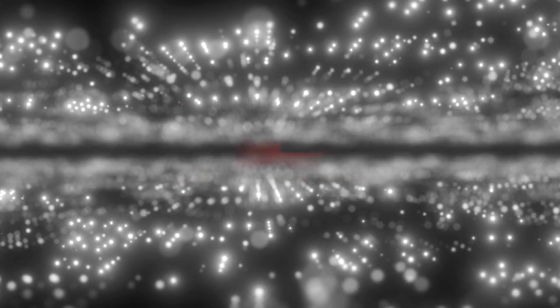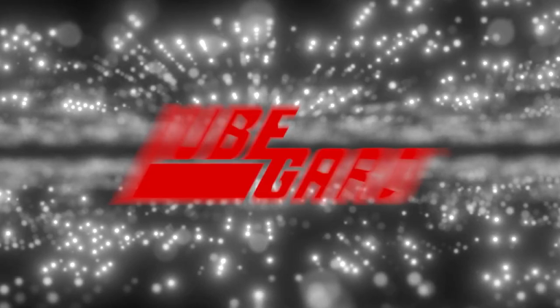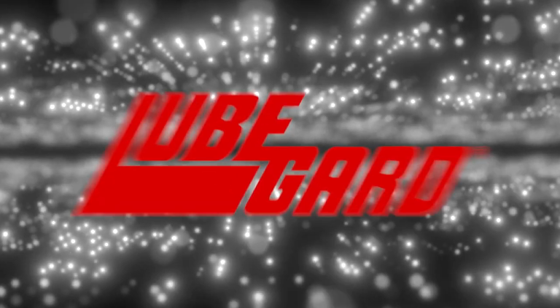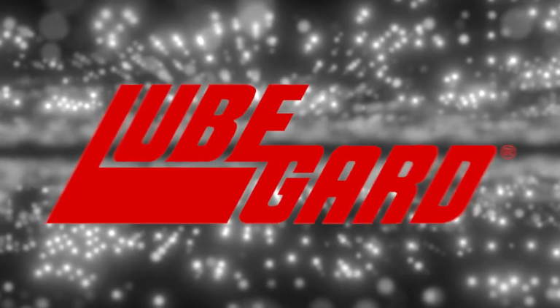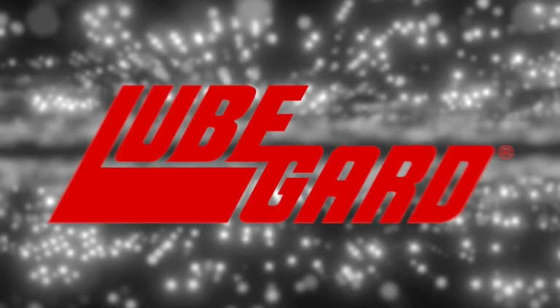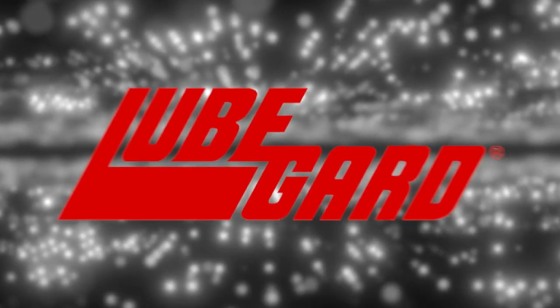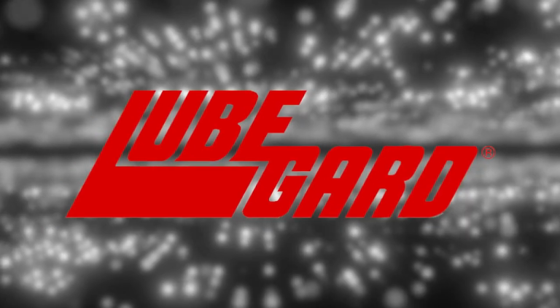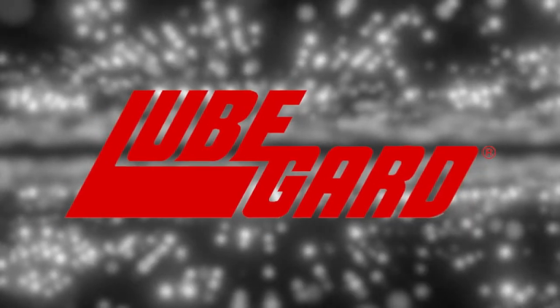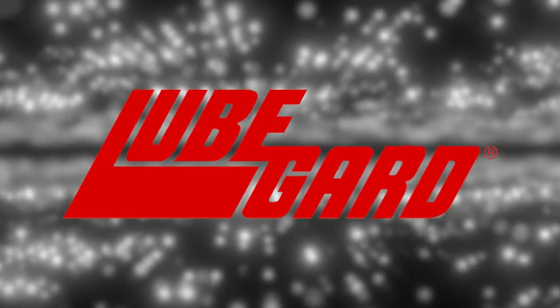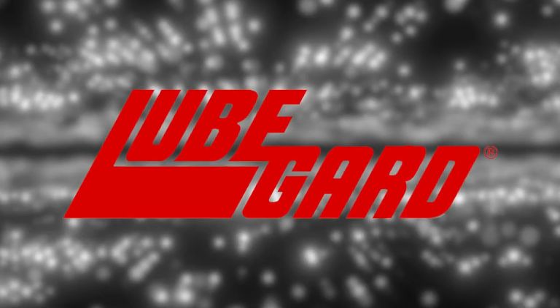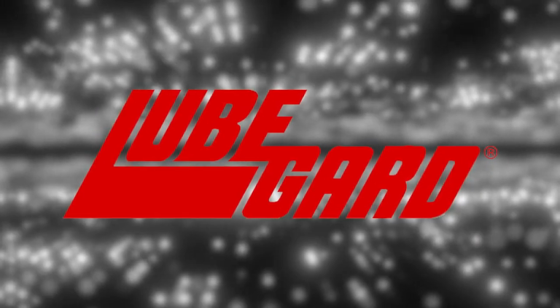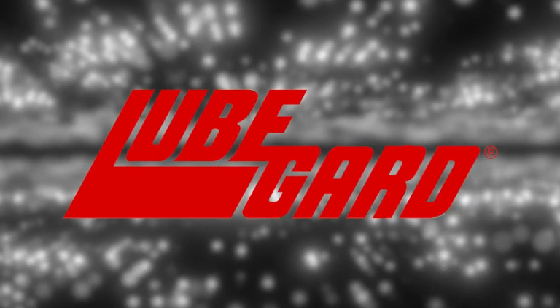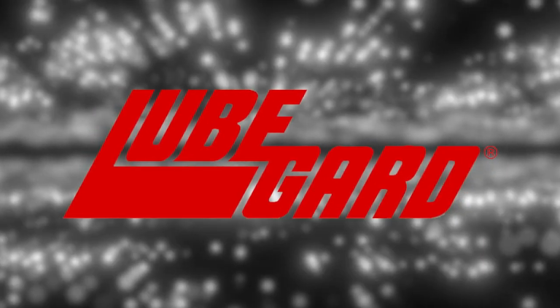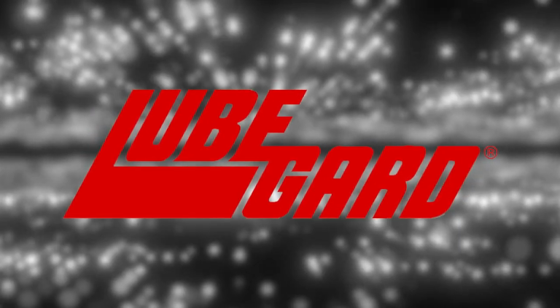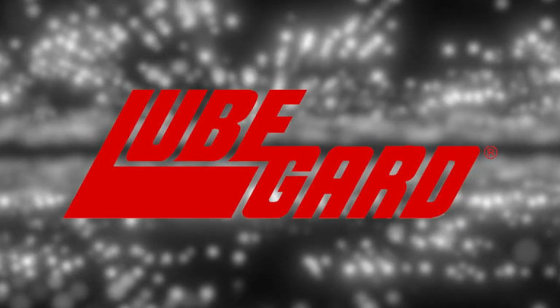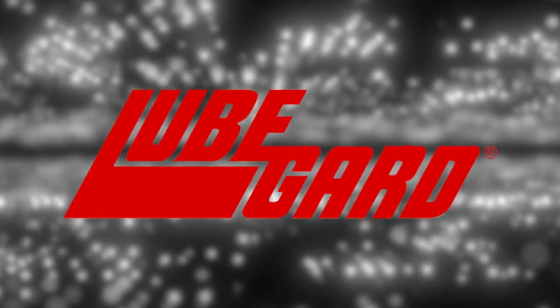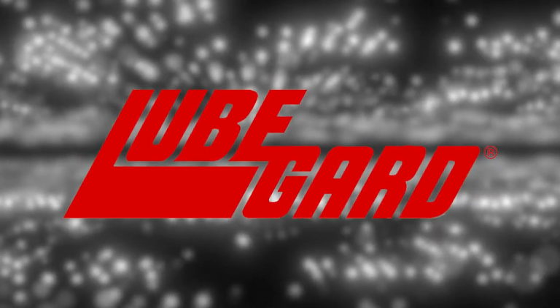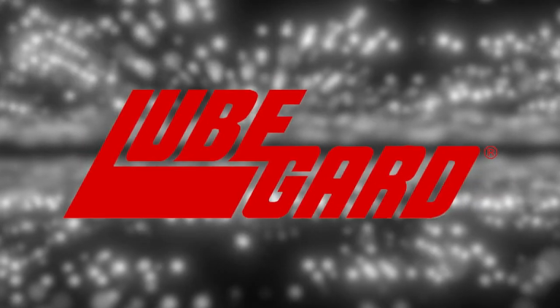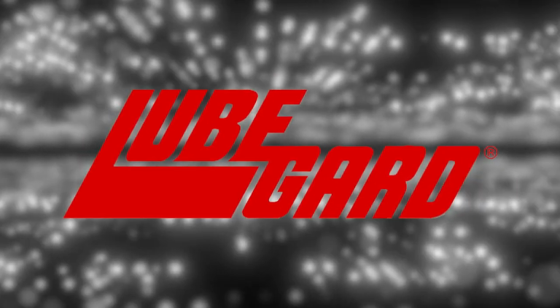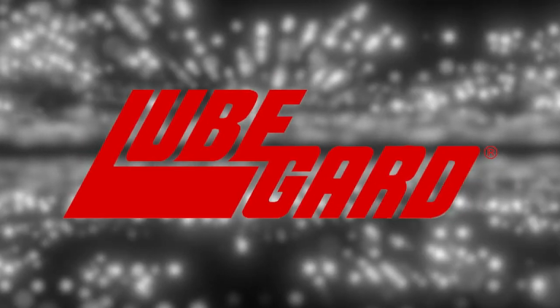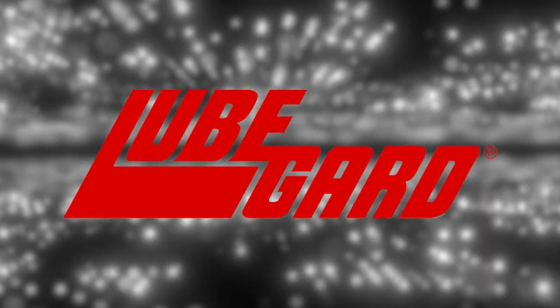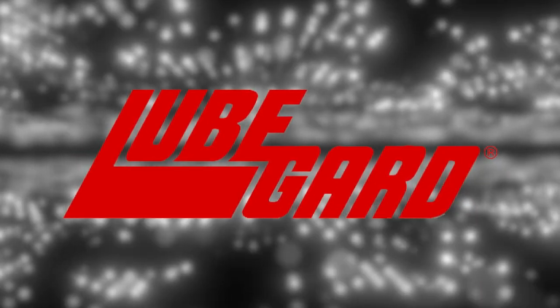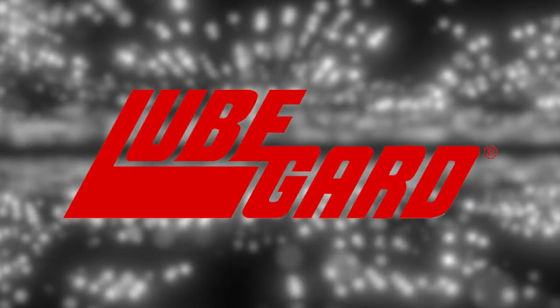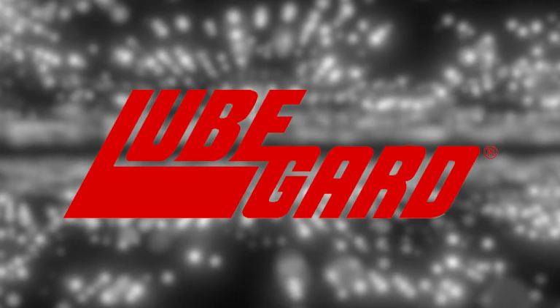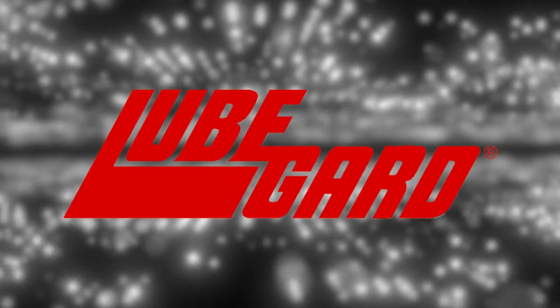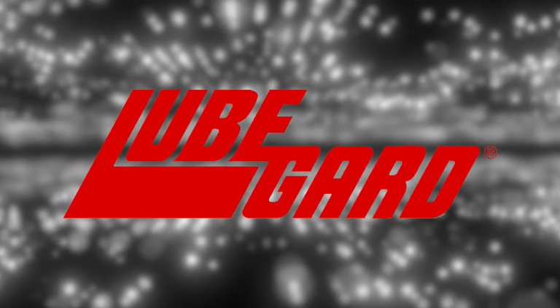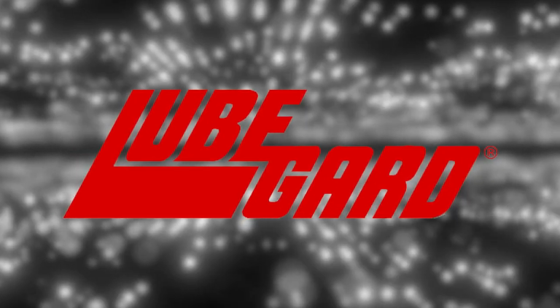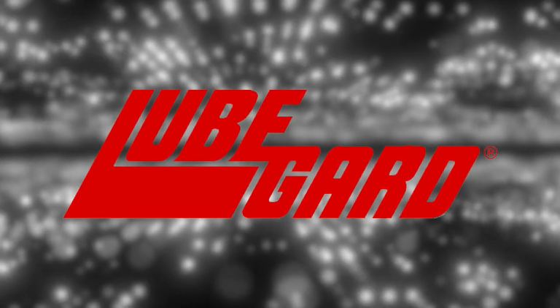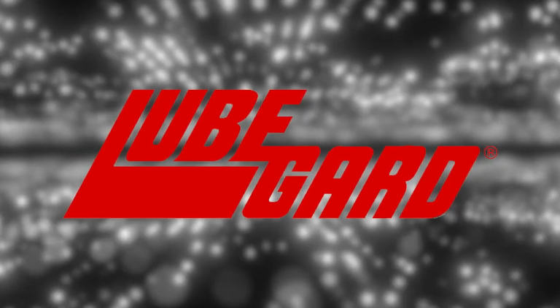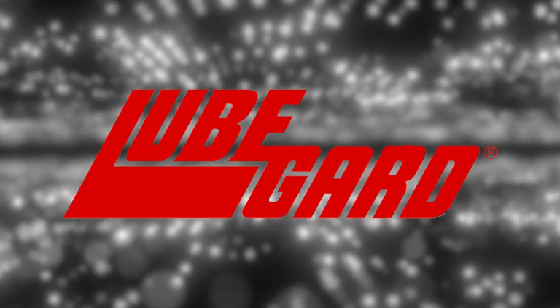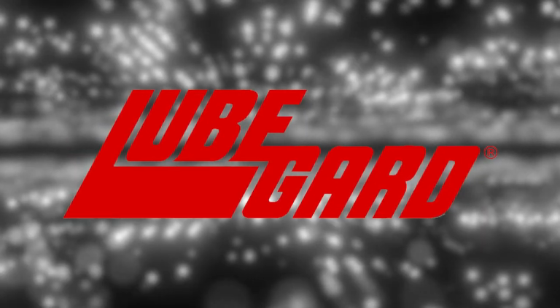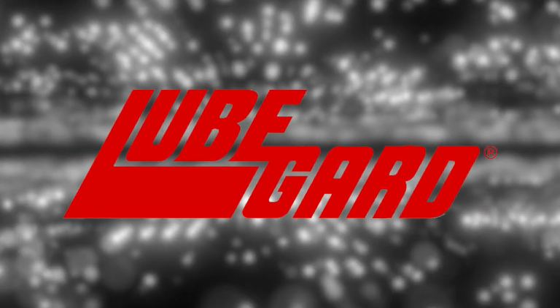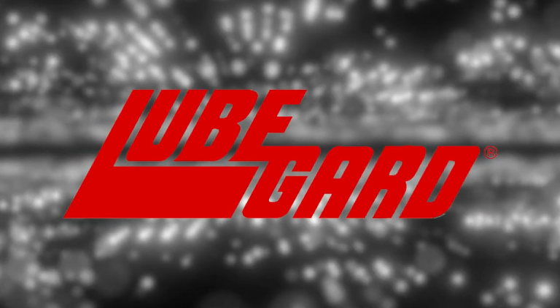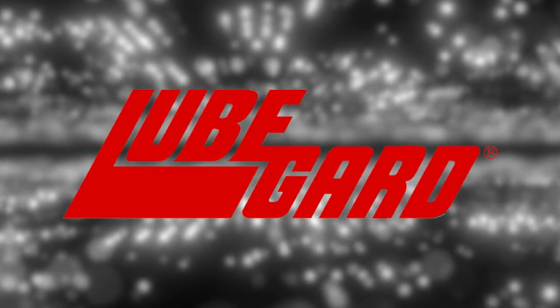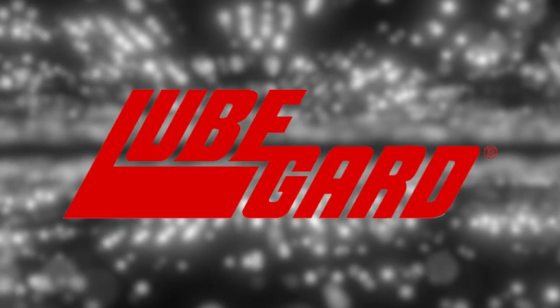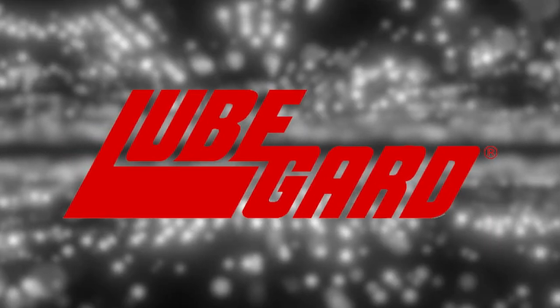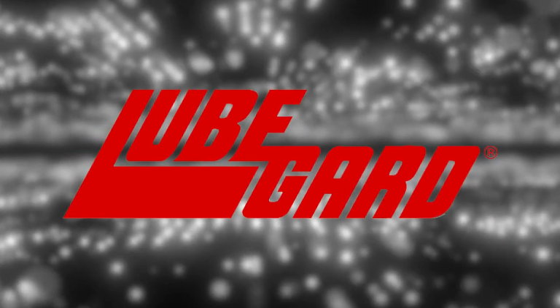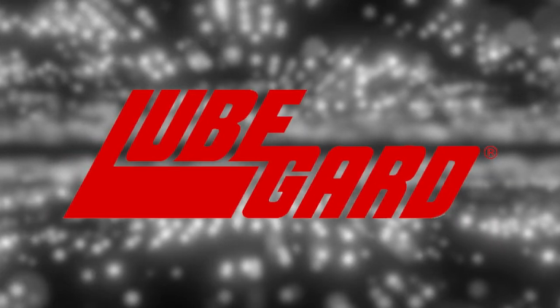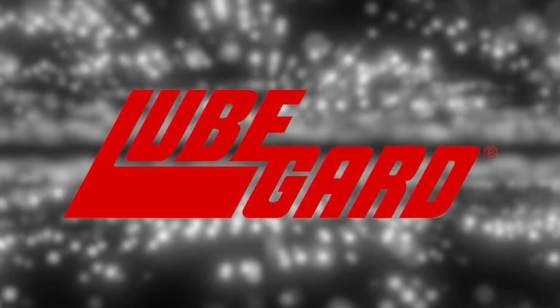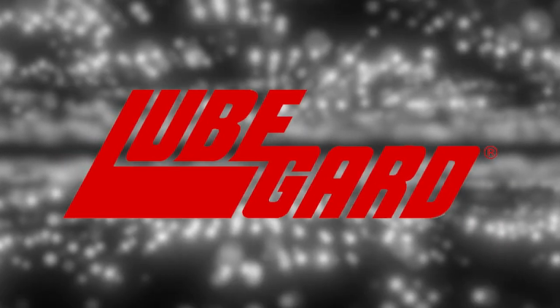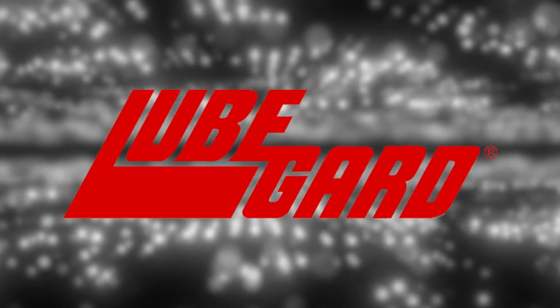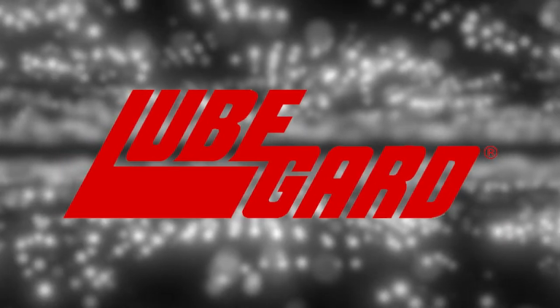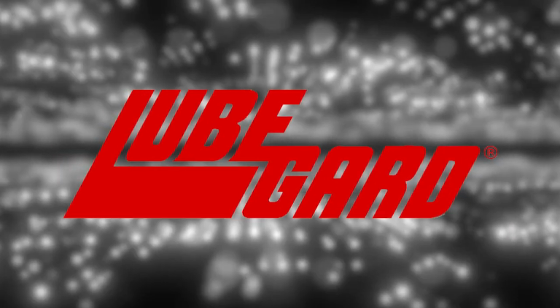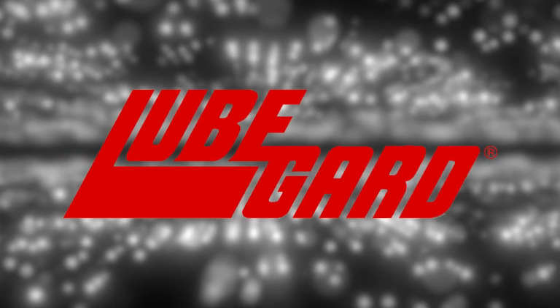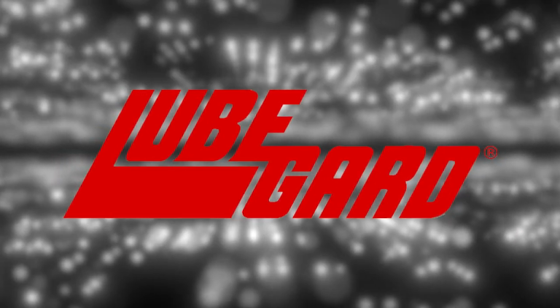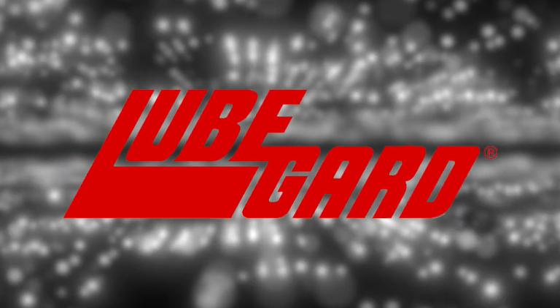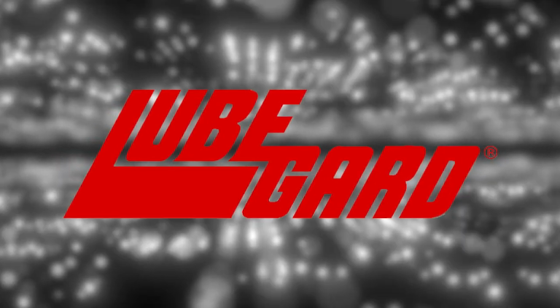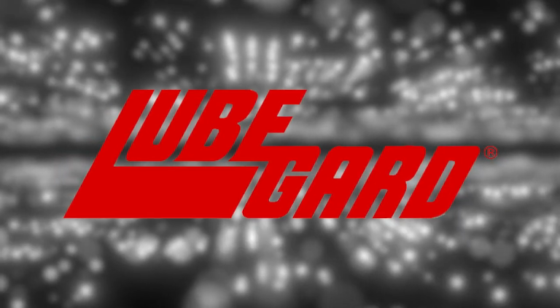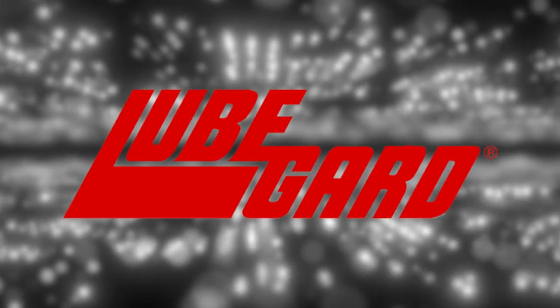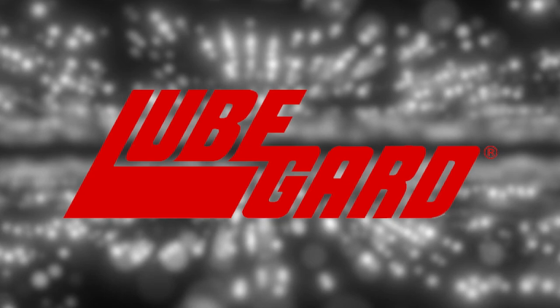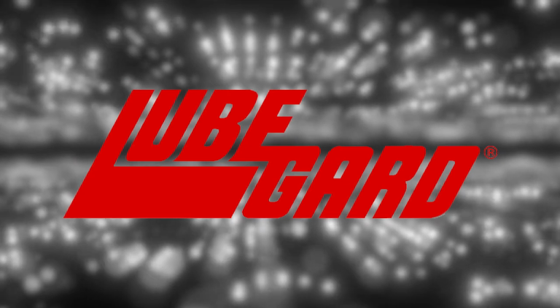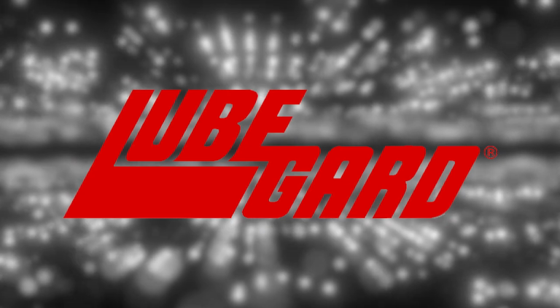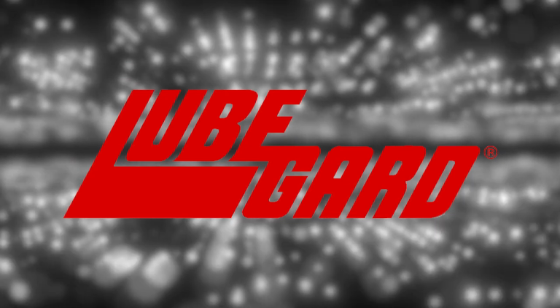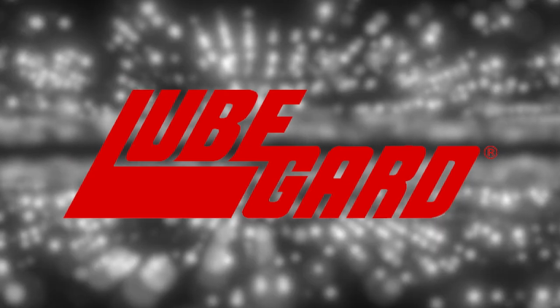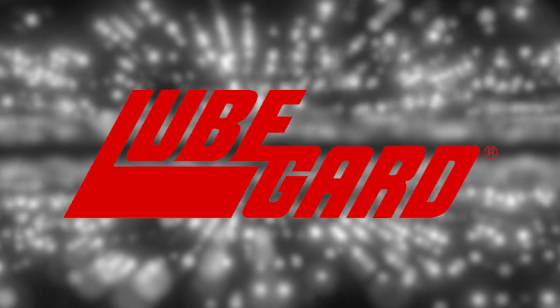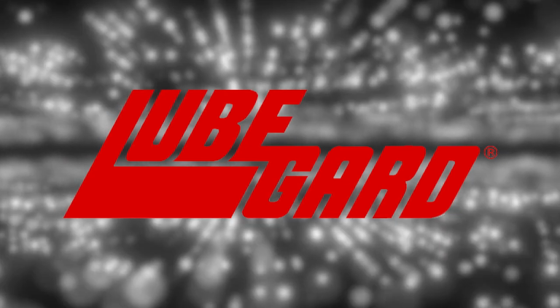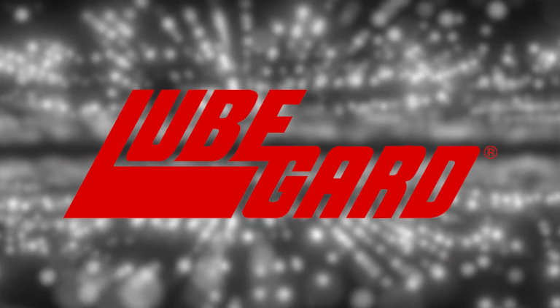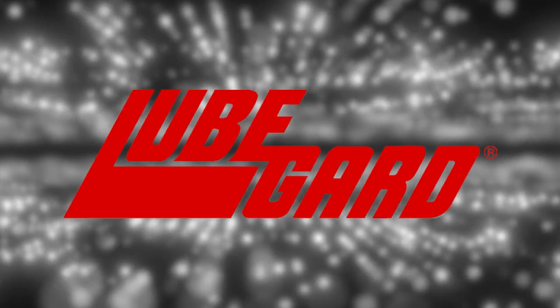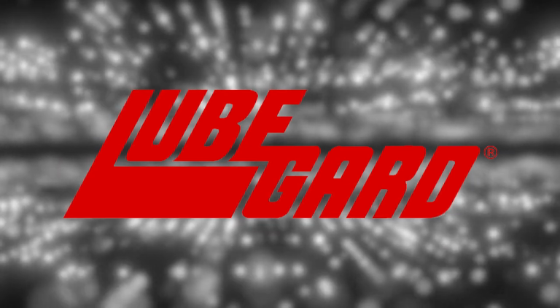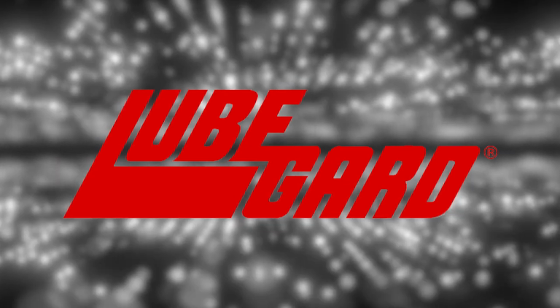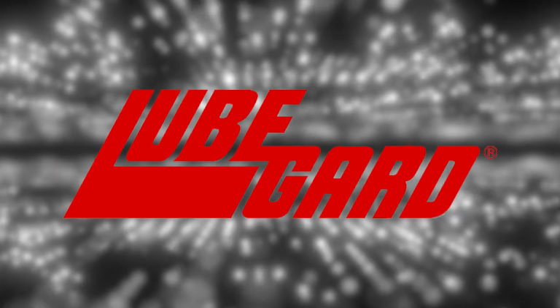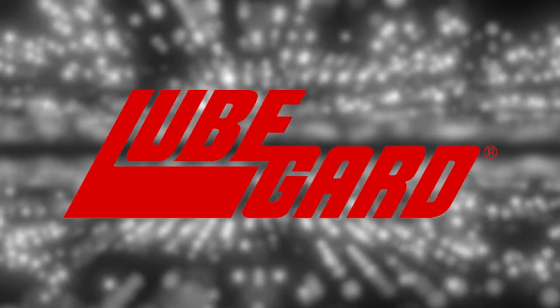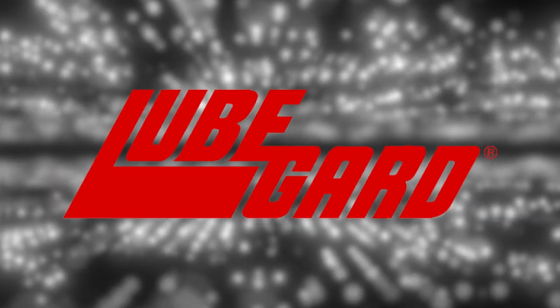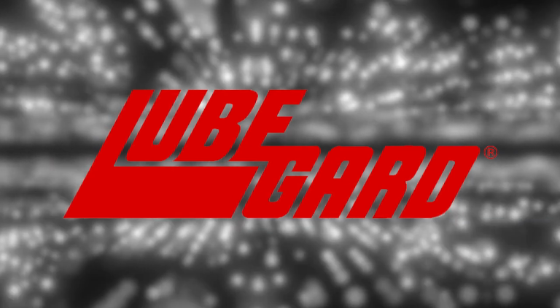LubeGuard is the leader in research, development, and manufacturing of highly specialized synthetic lubricants to various markets.